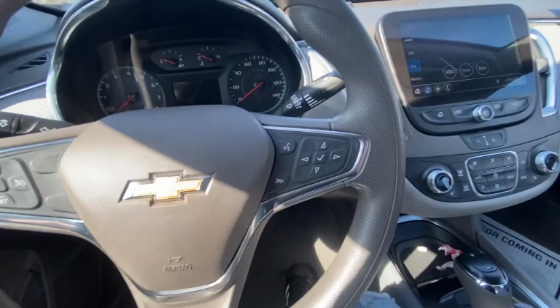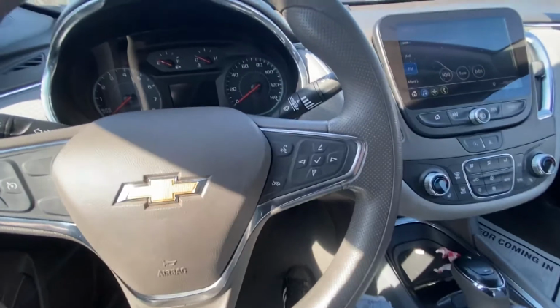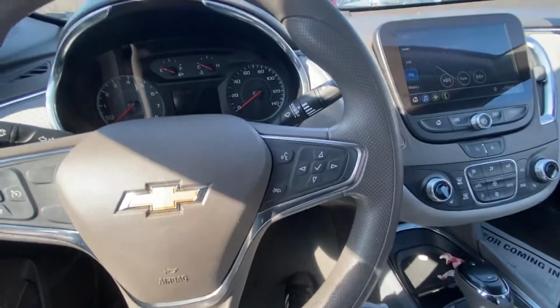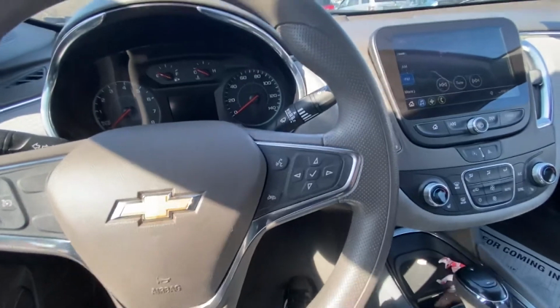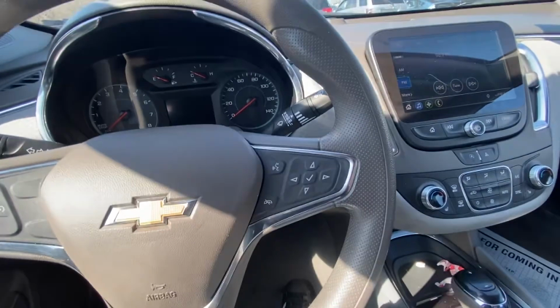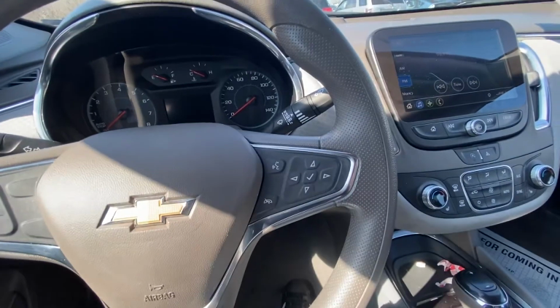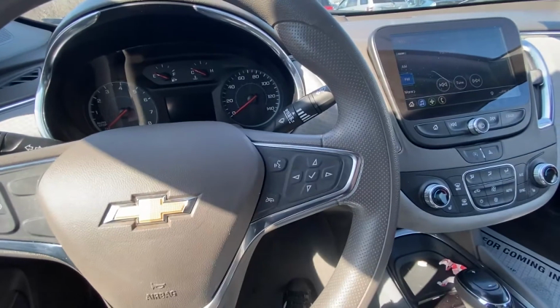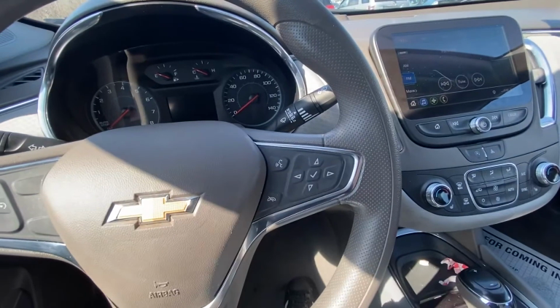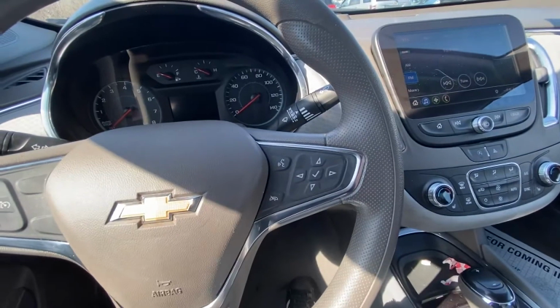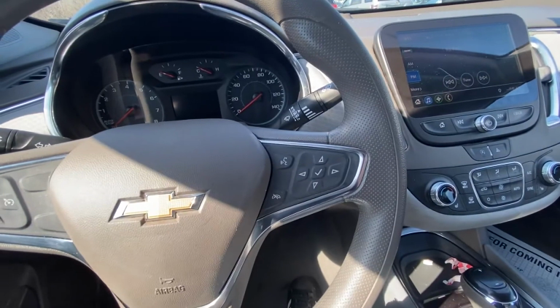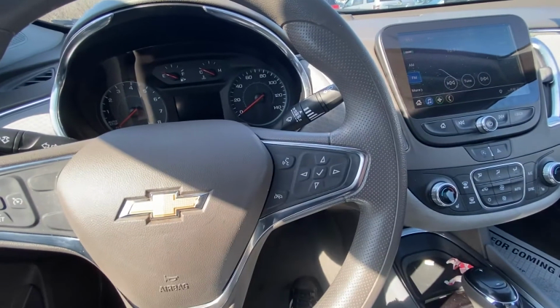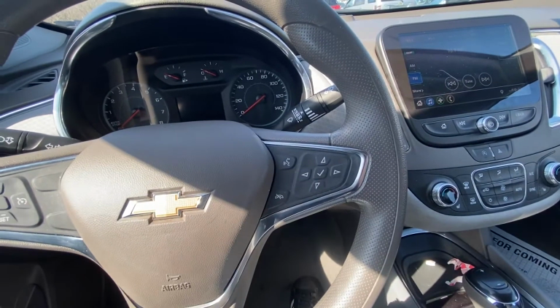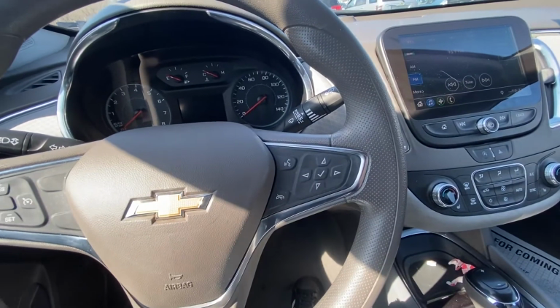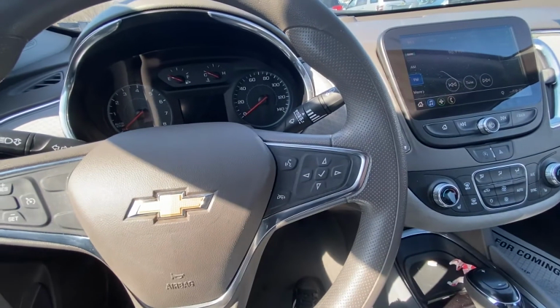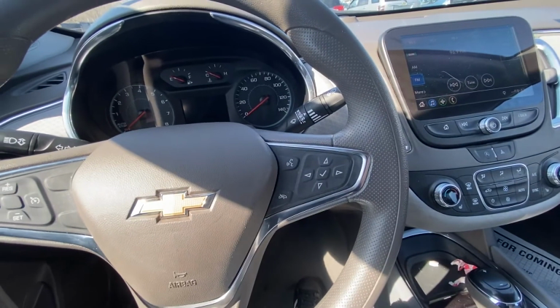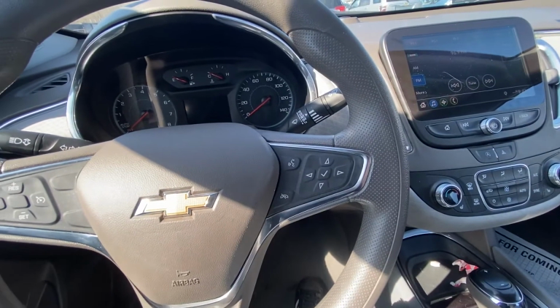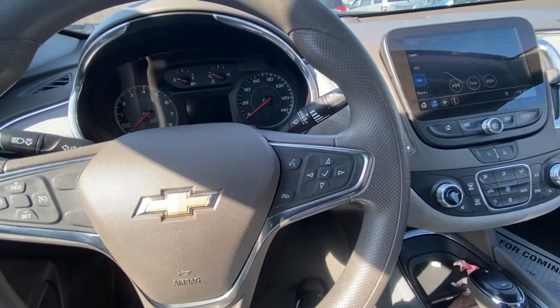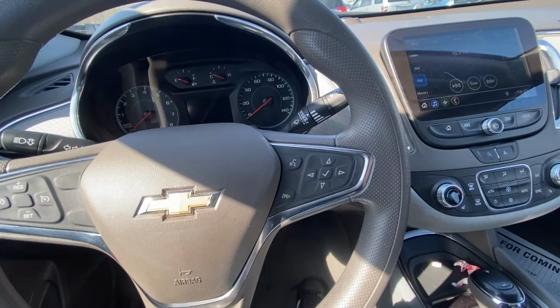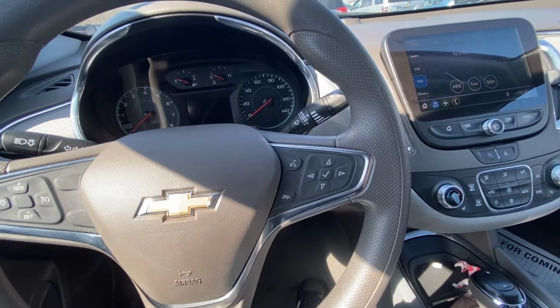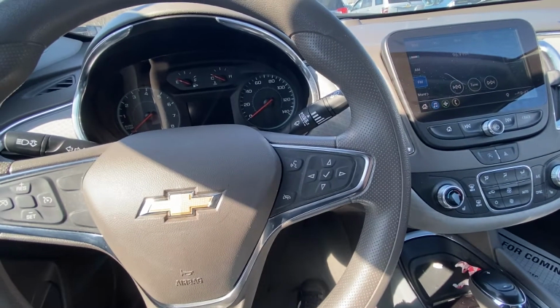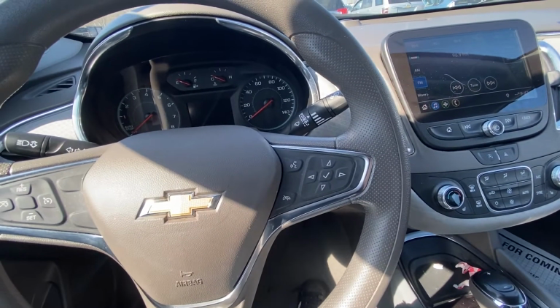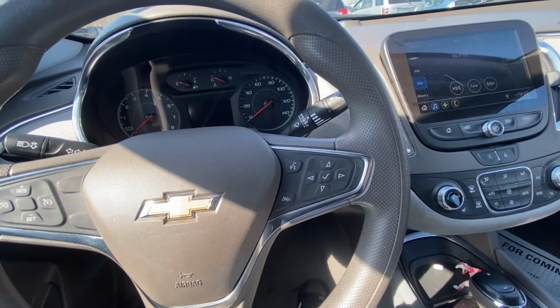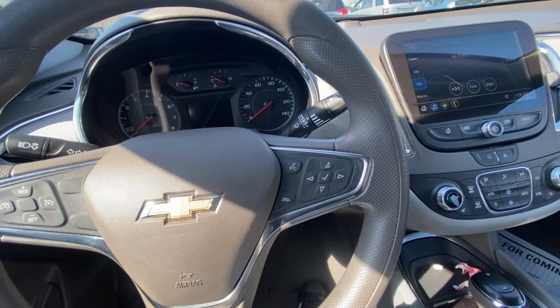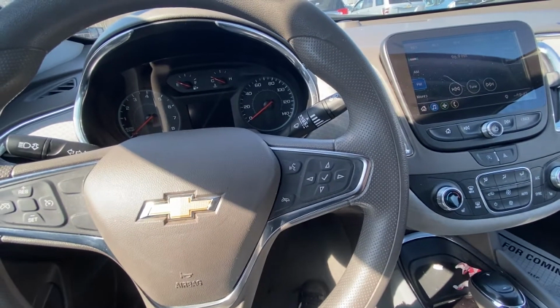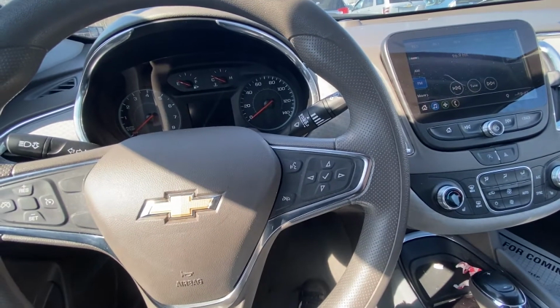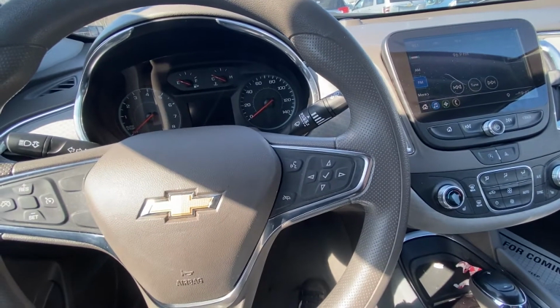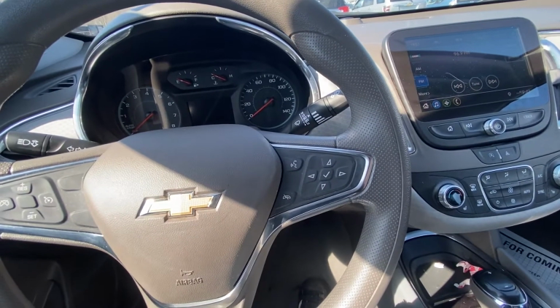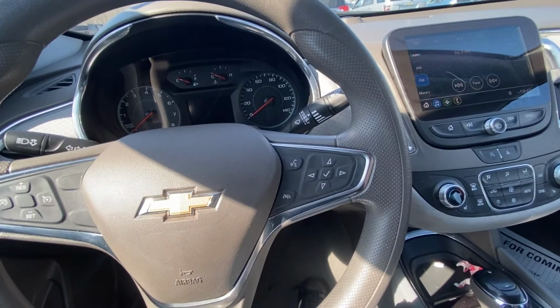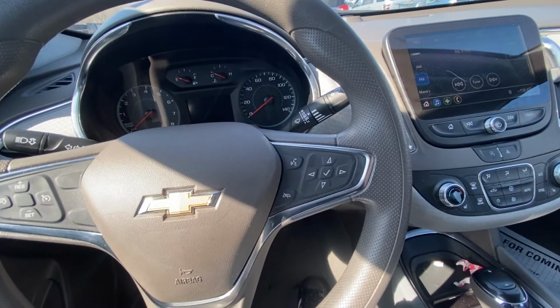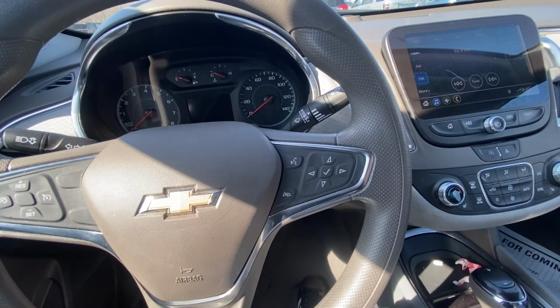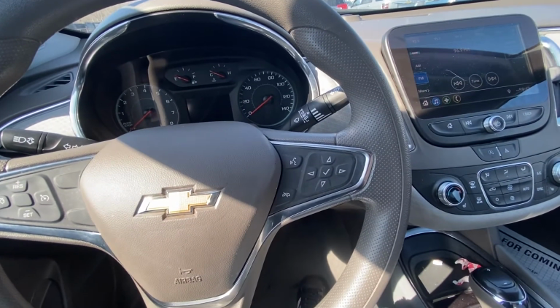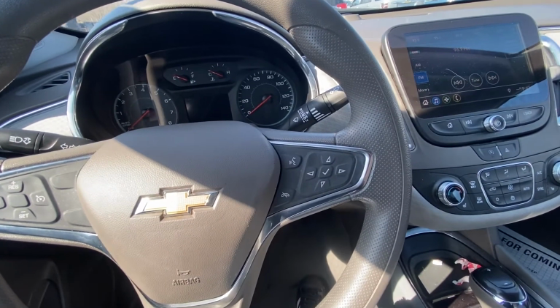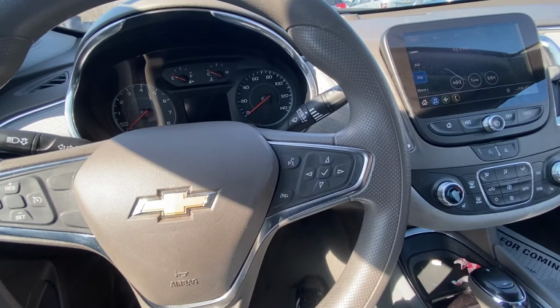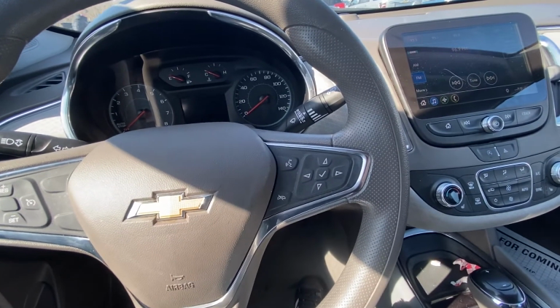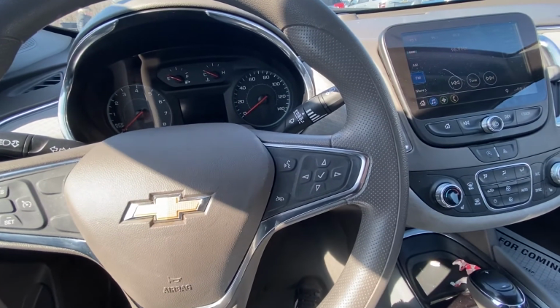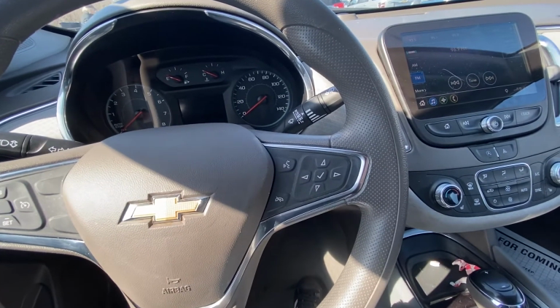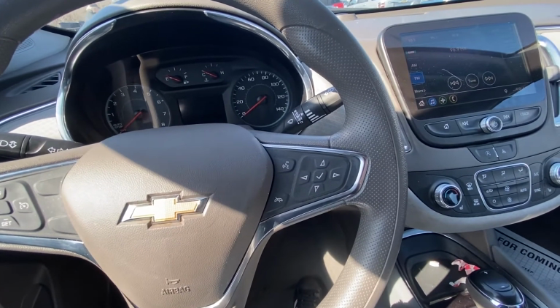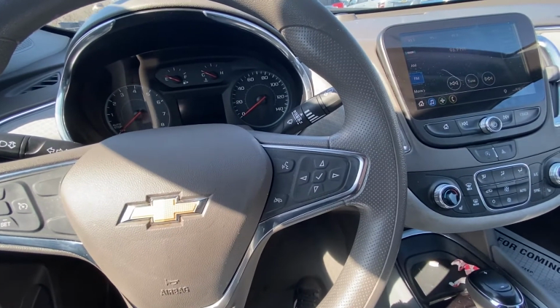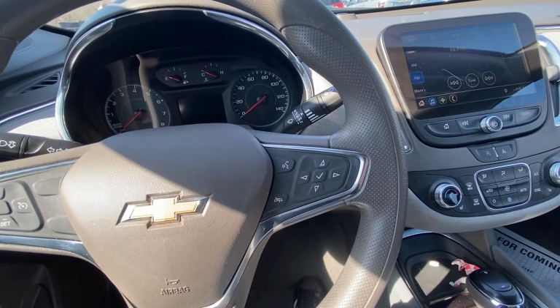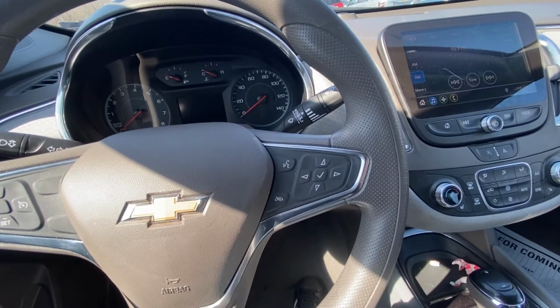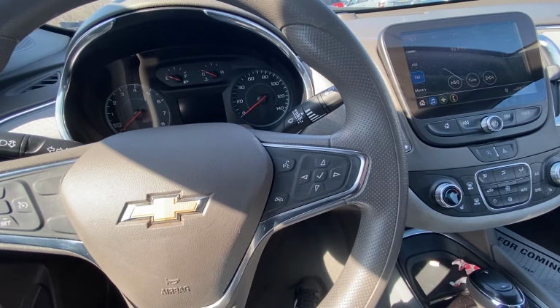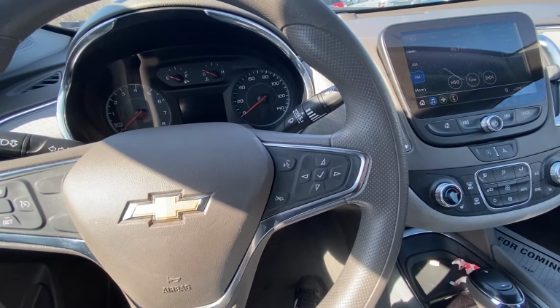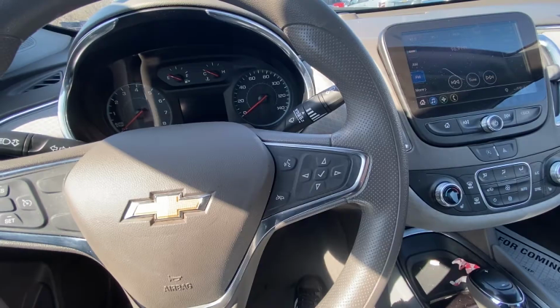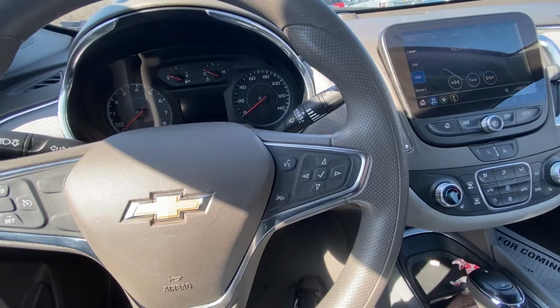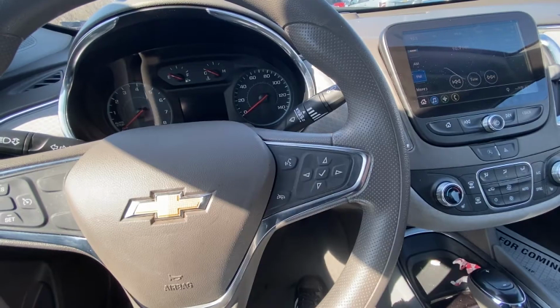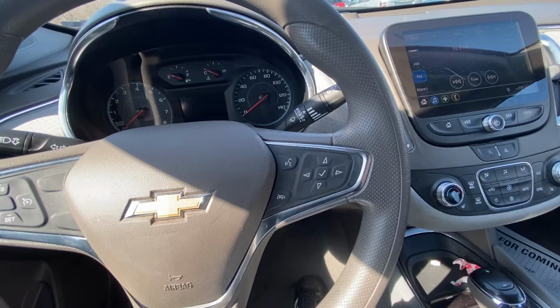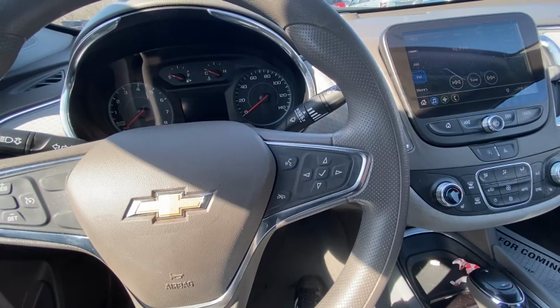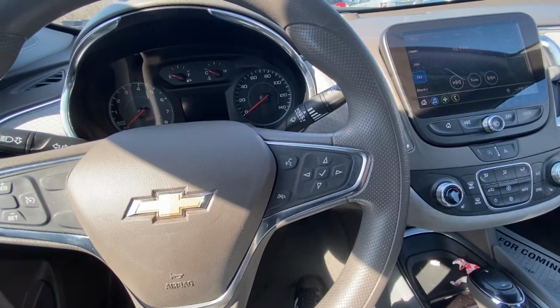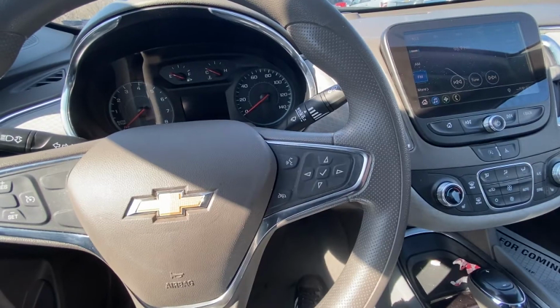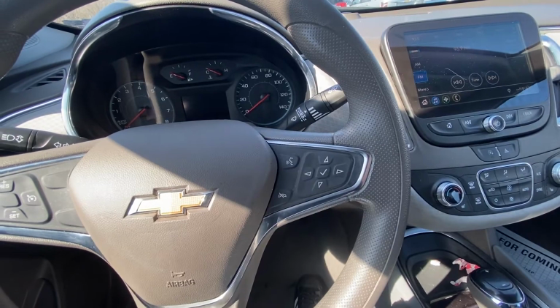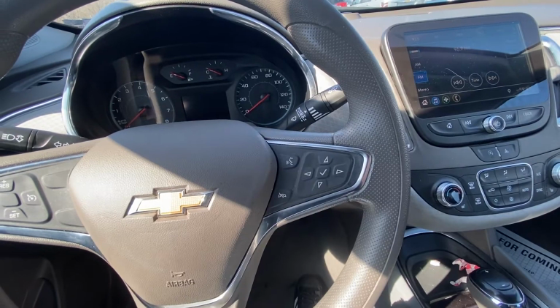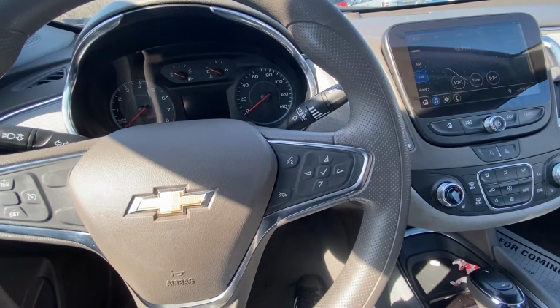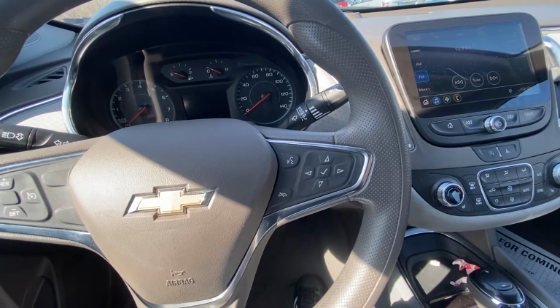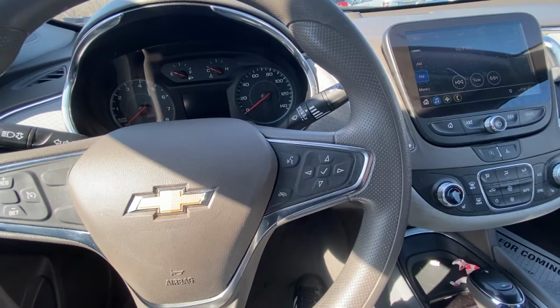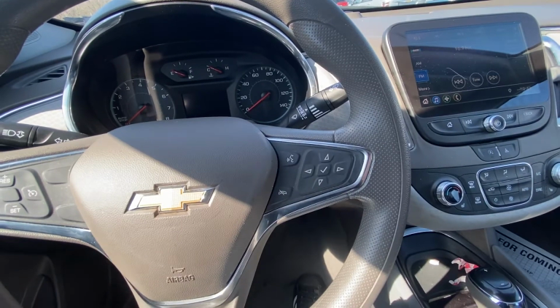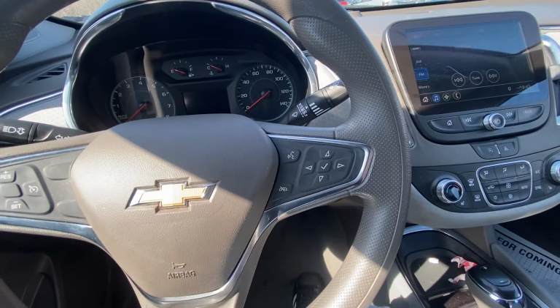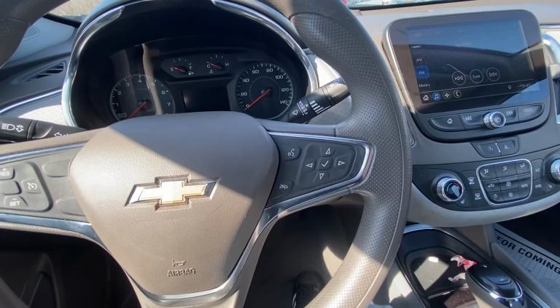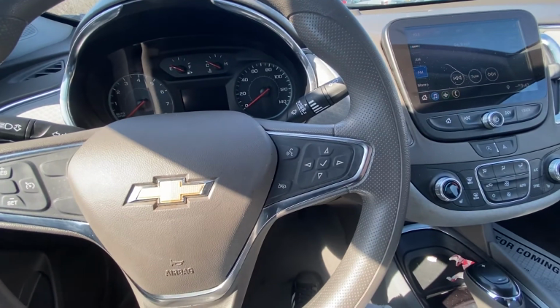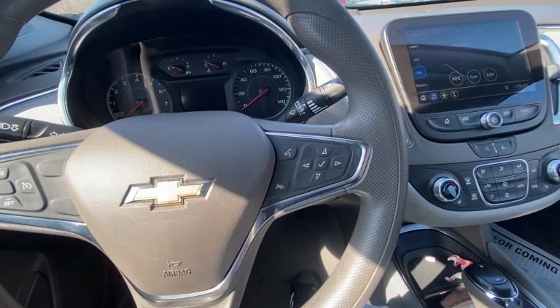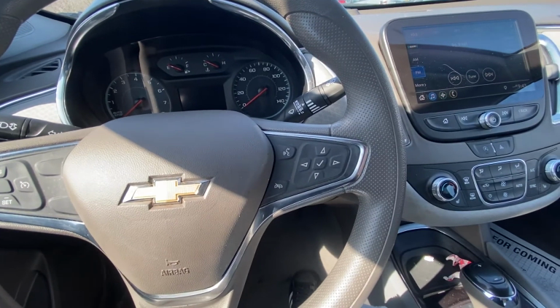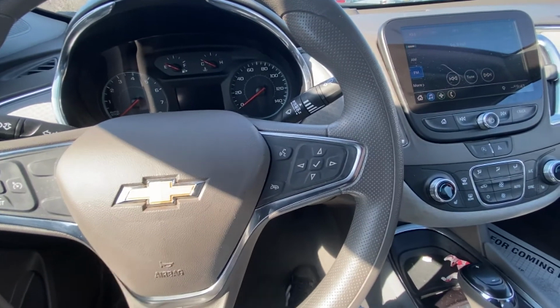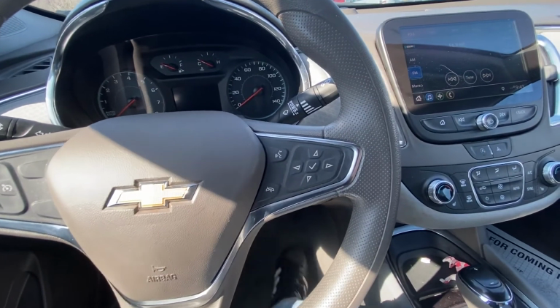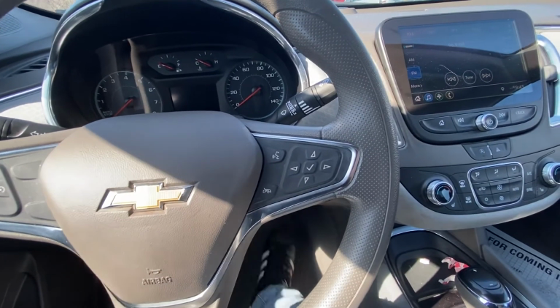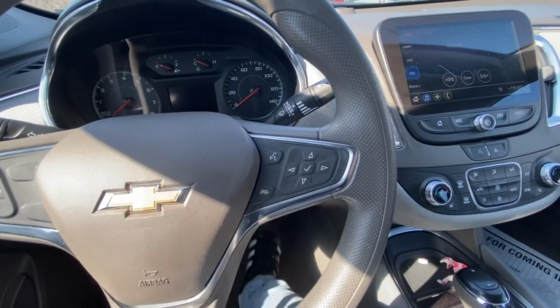Hey guys, Ed here. Today we have this 2020 Chevy Malibu and in this quick video I'd like to show you how to reset your oil life in this car.